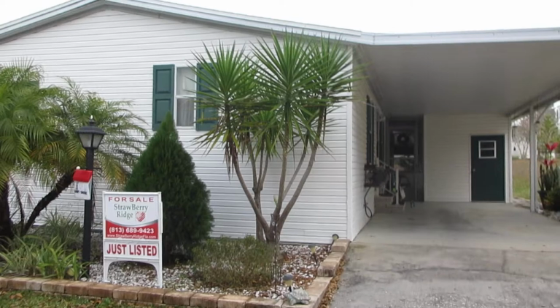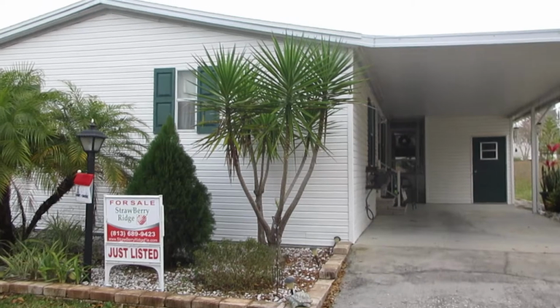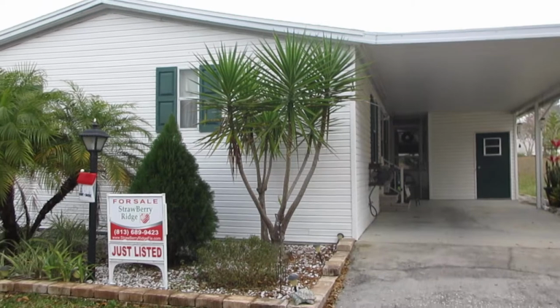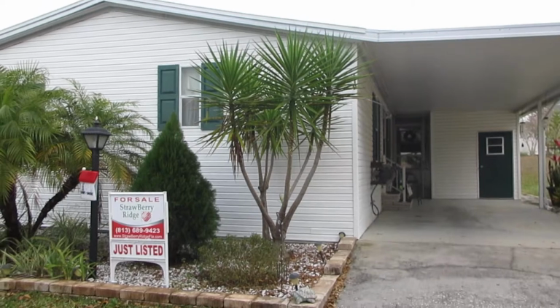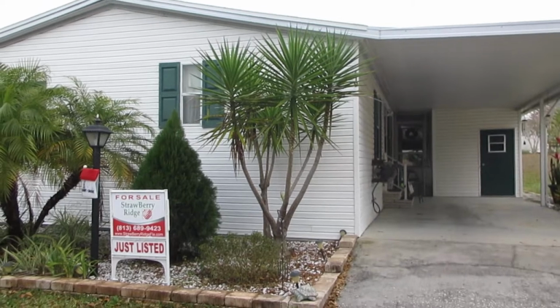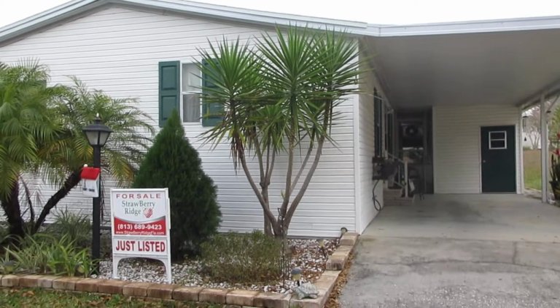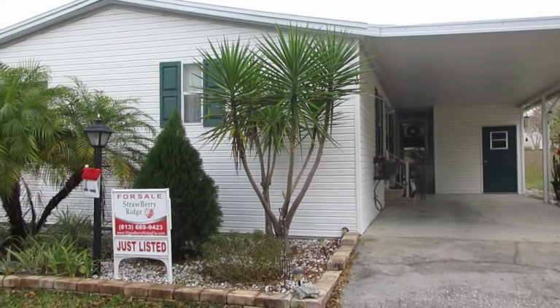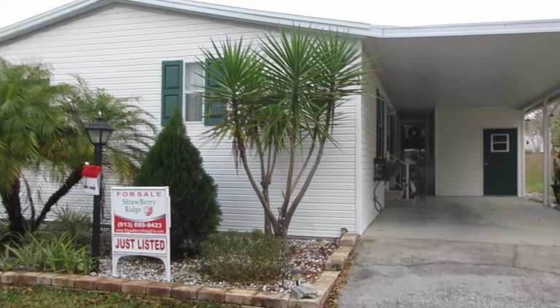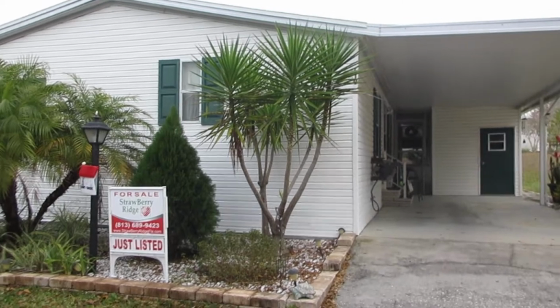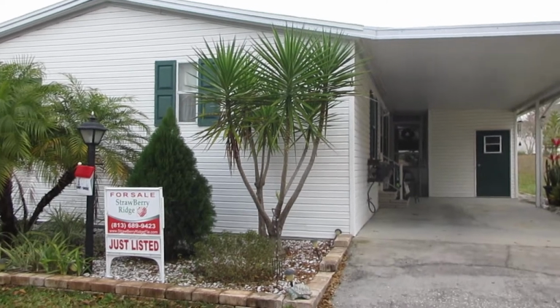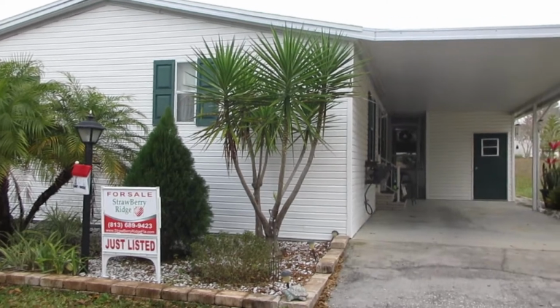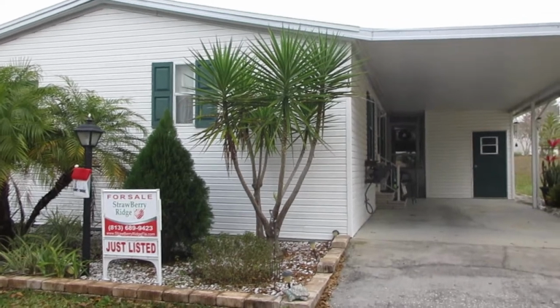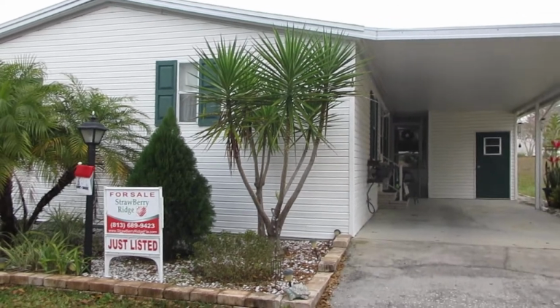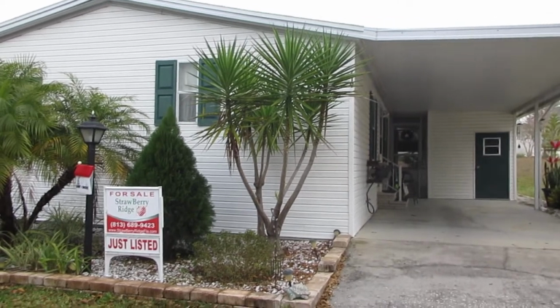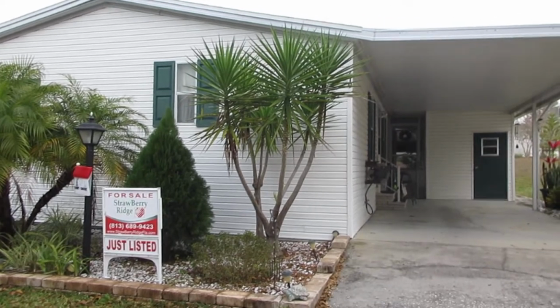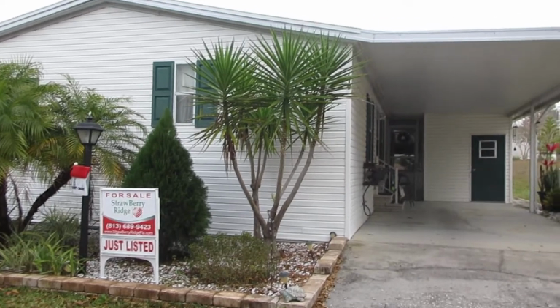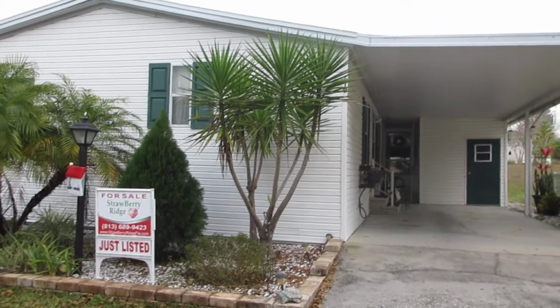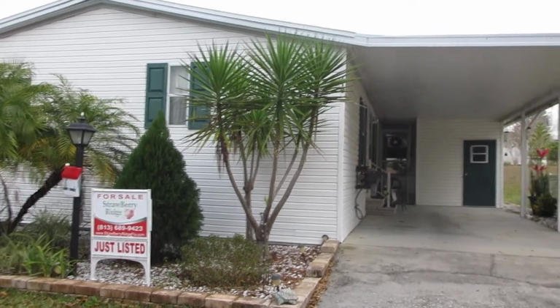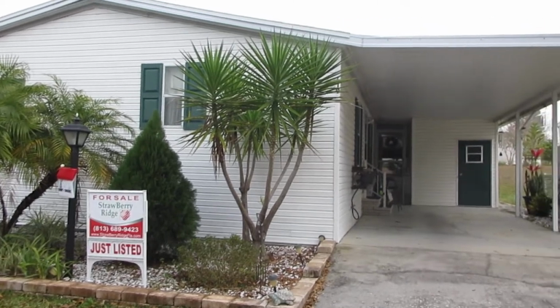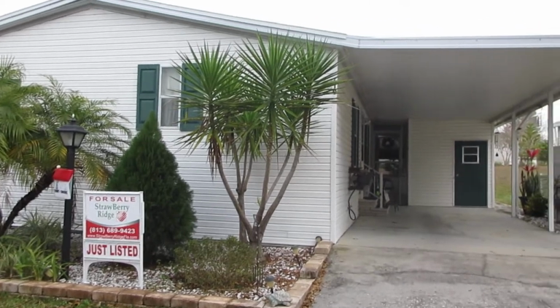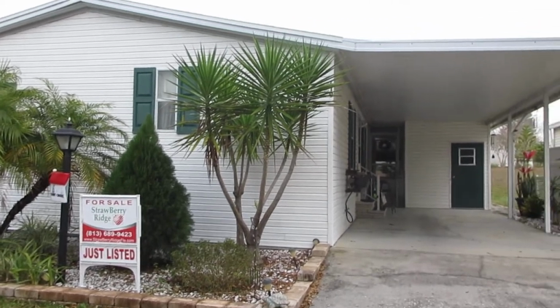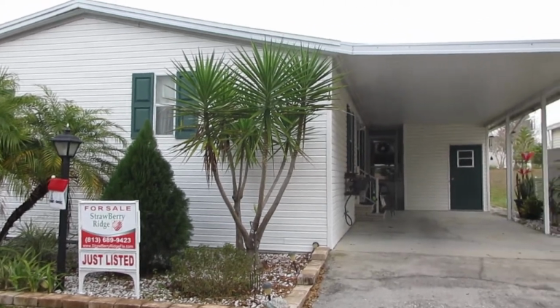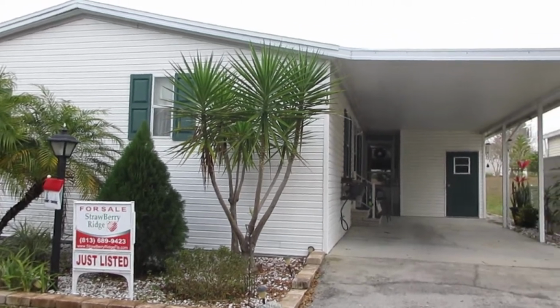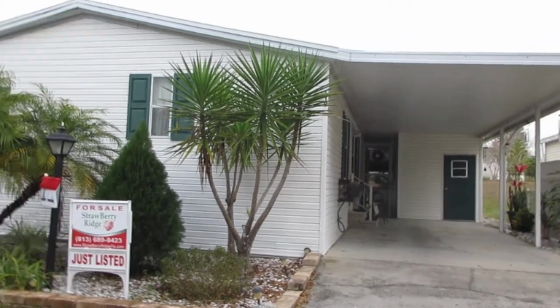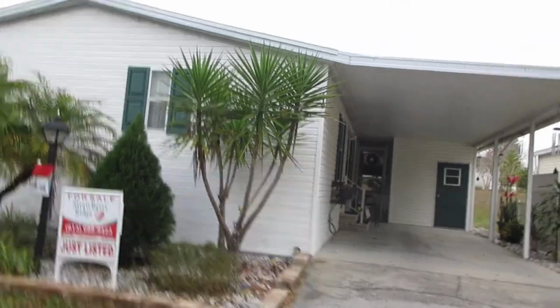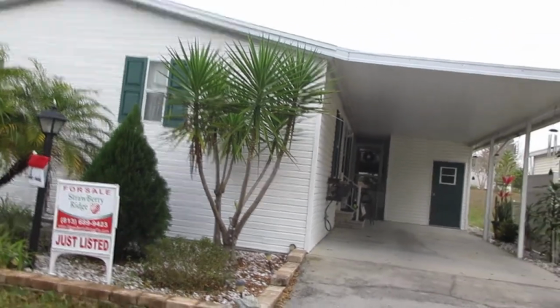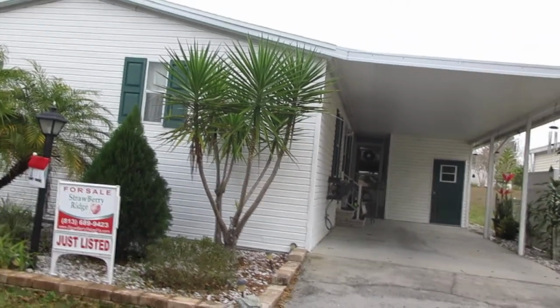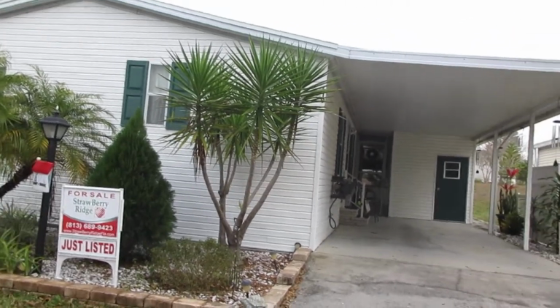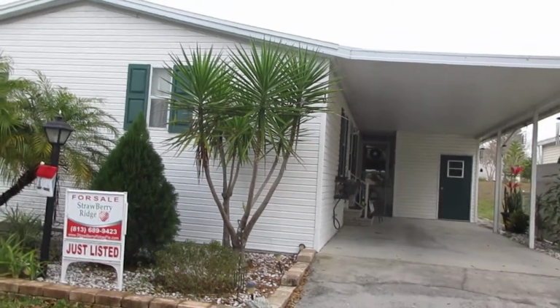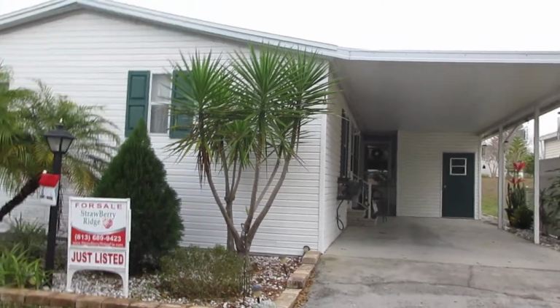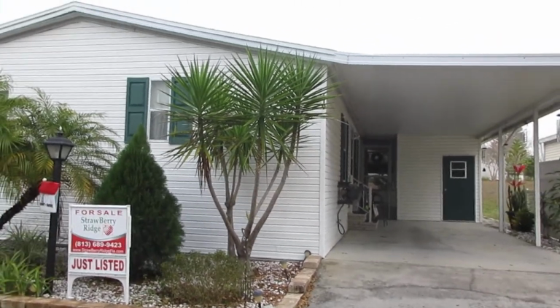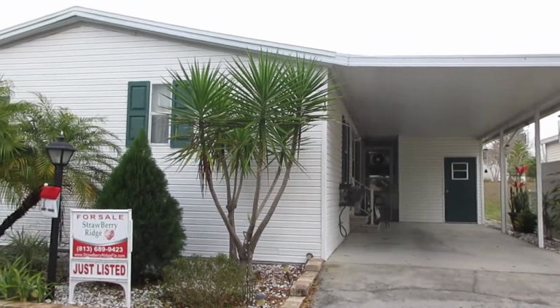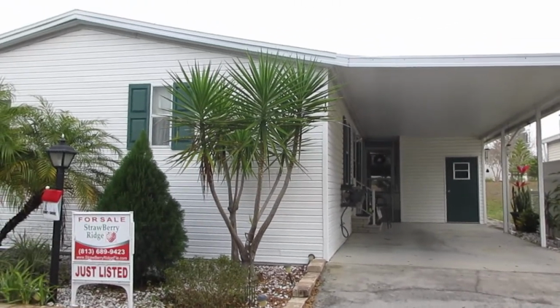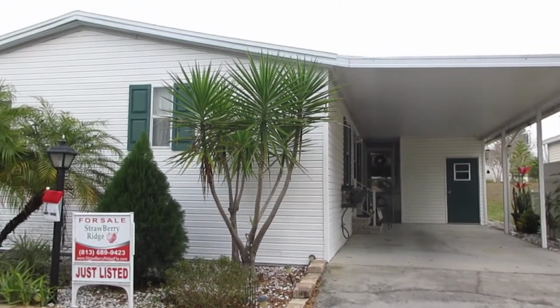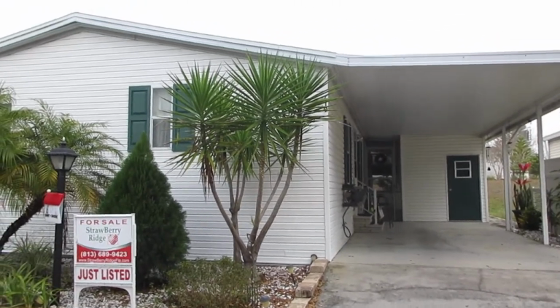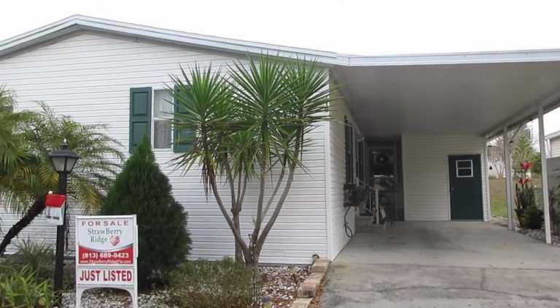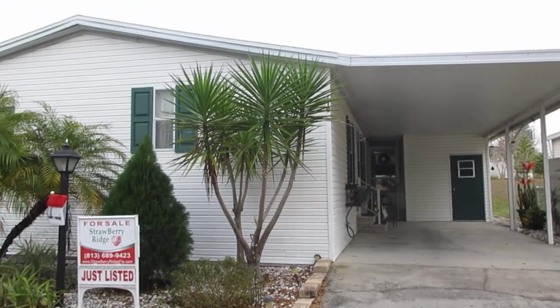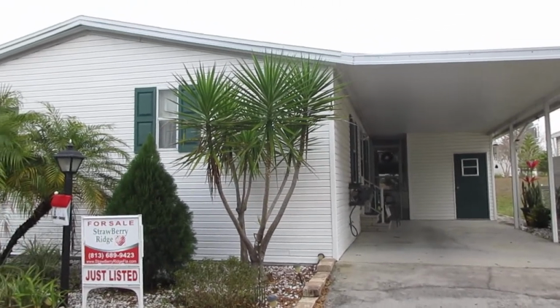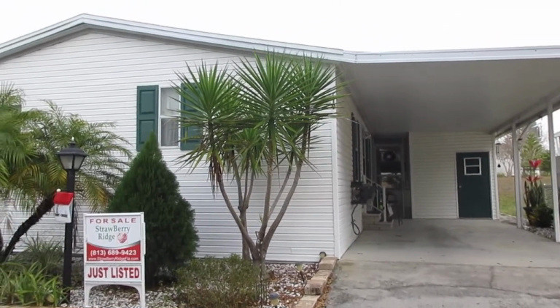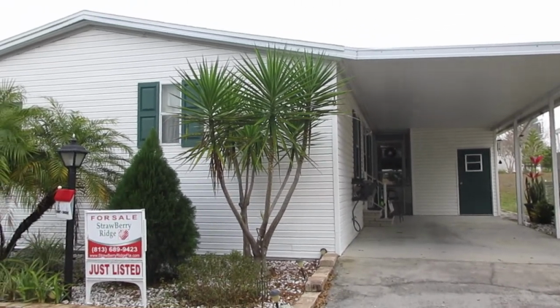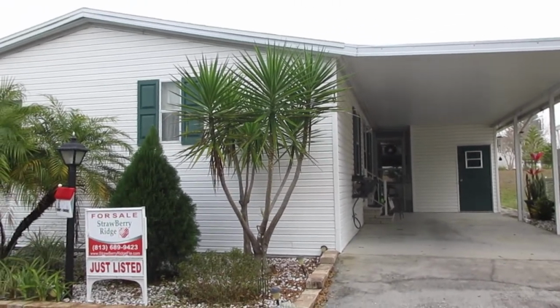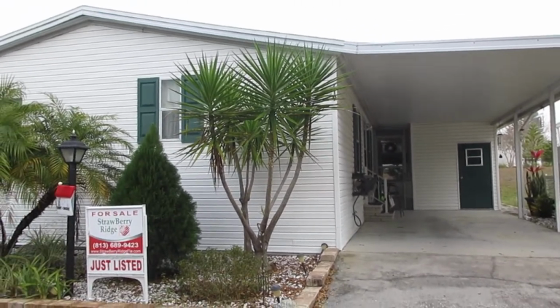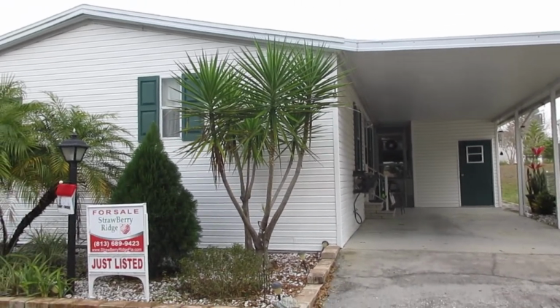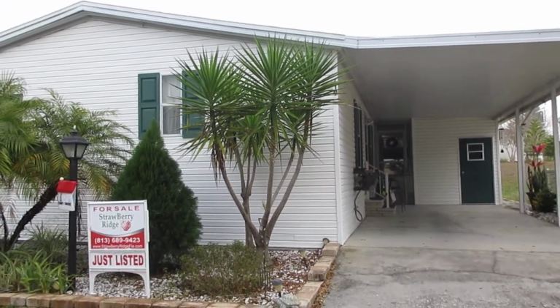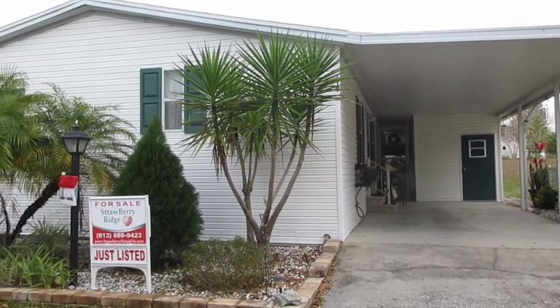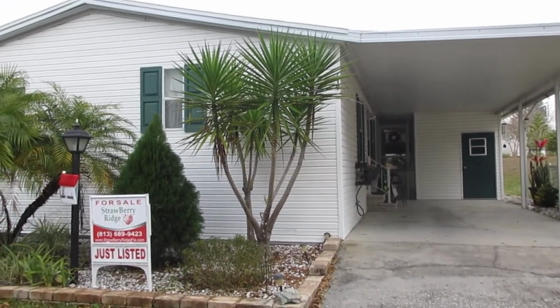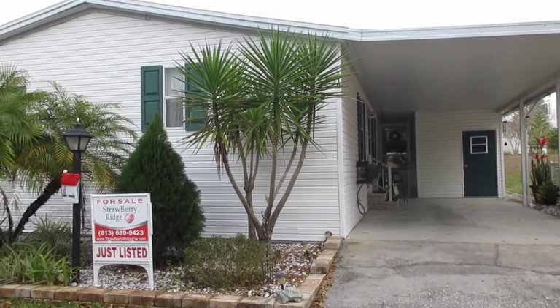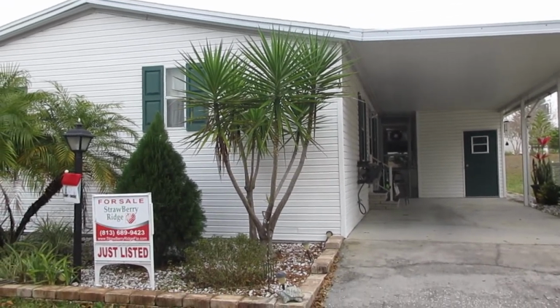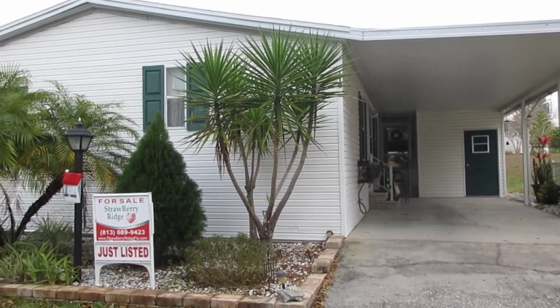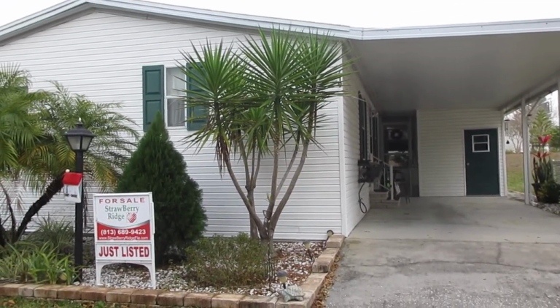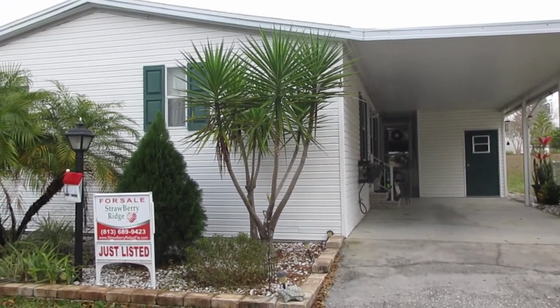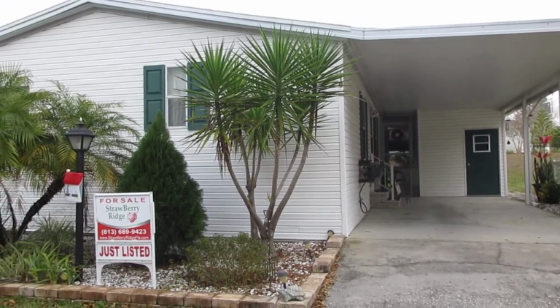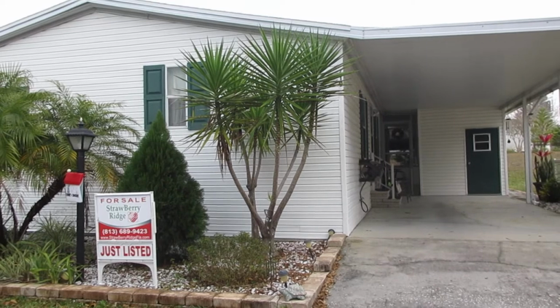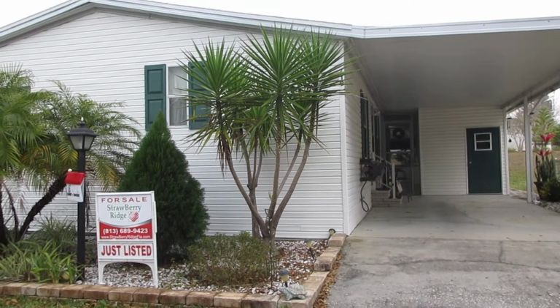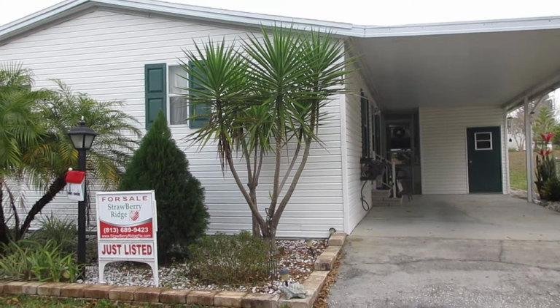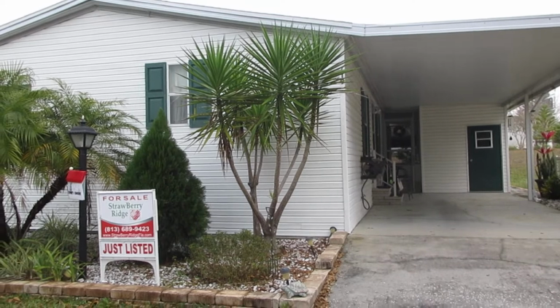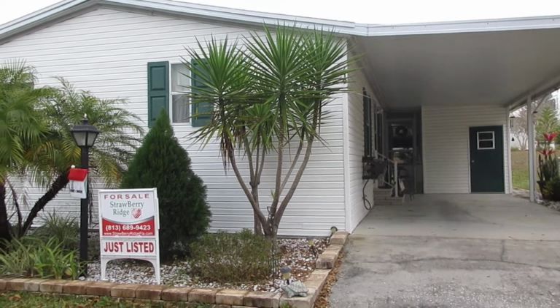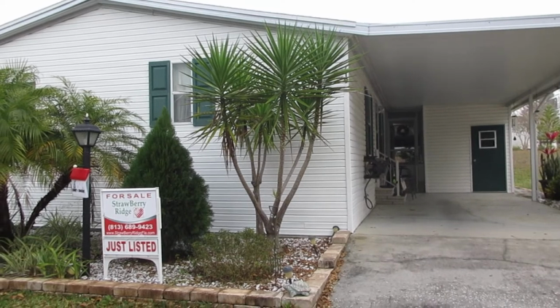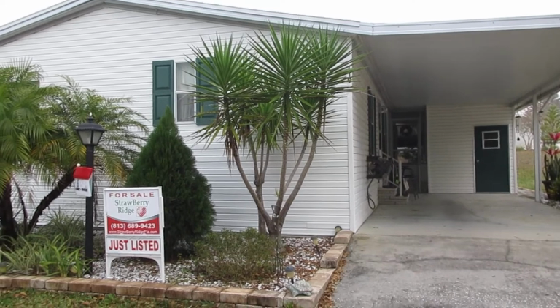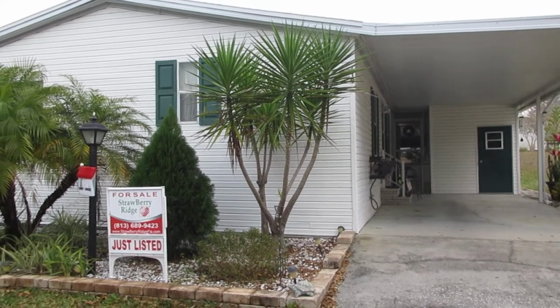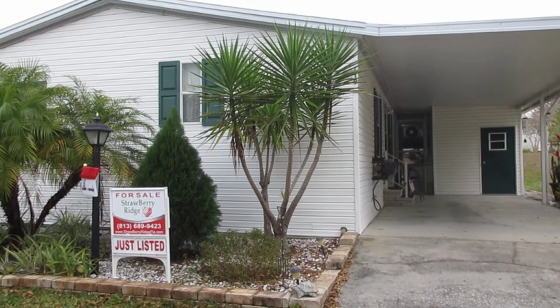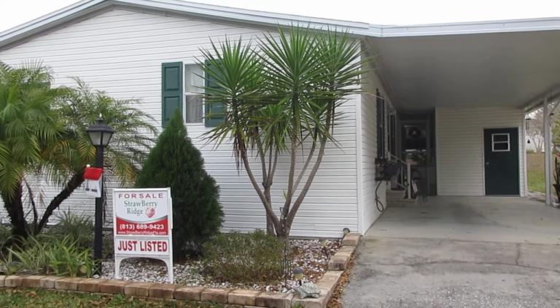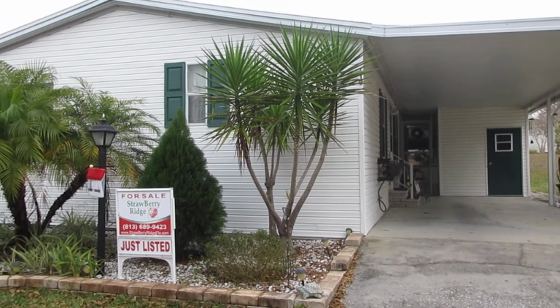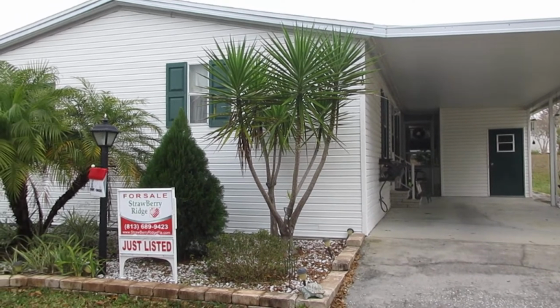Hi, this is Carol Gallagher with Strawberry Ridge. Today we're going to tour 619 Choo Choo.